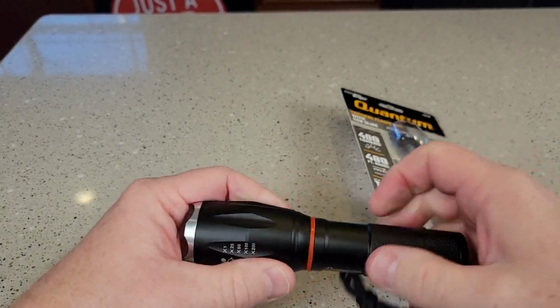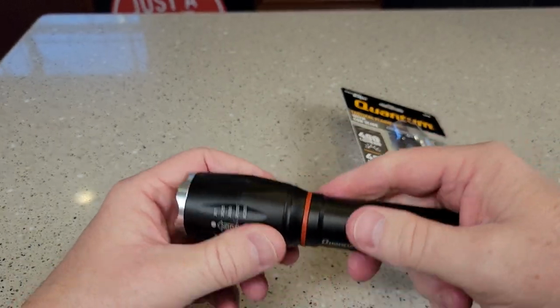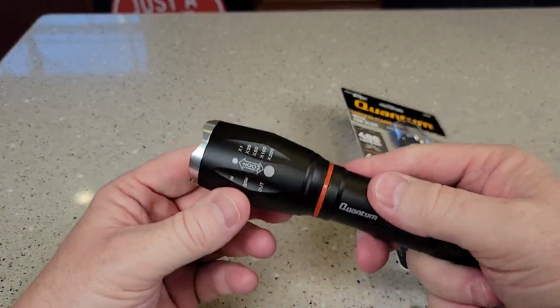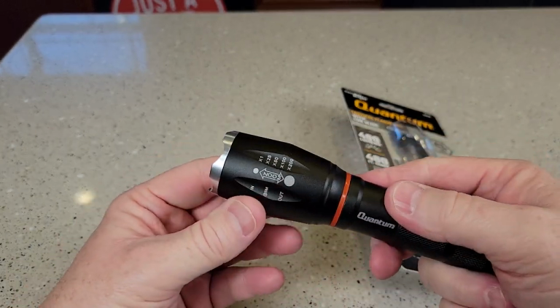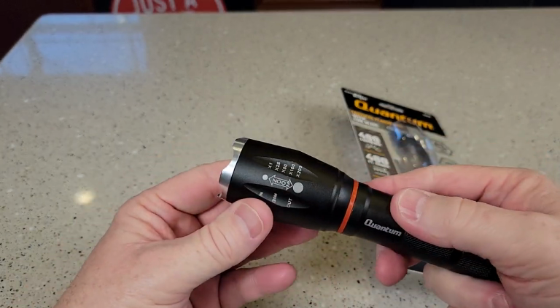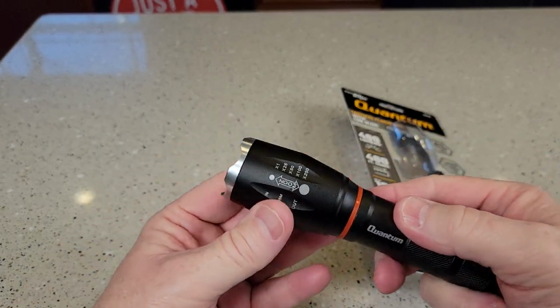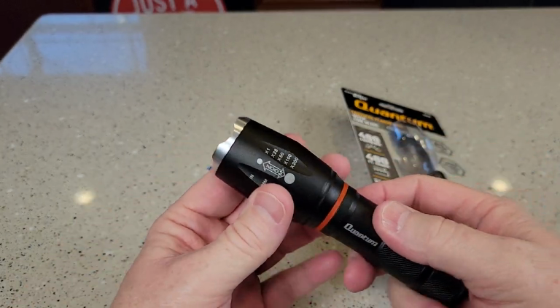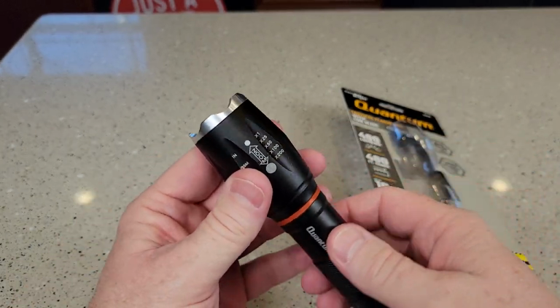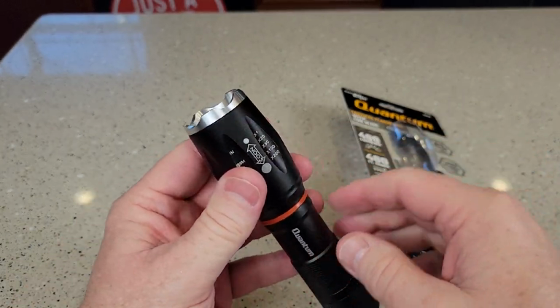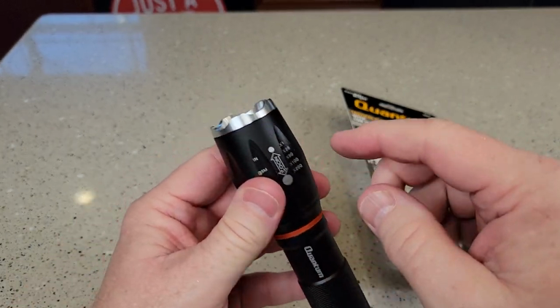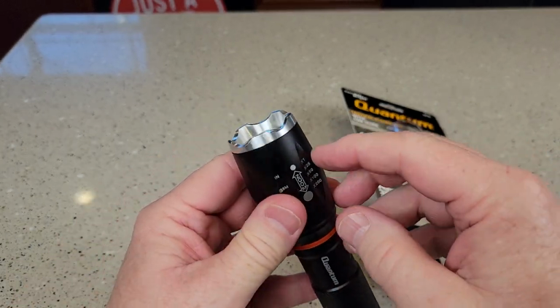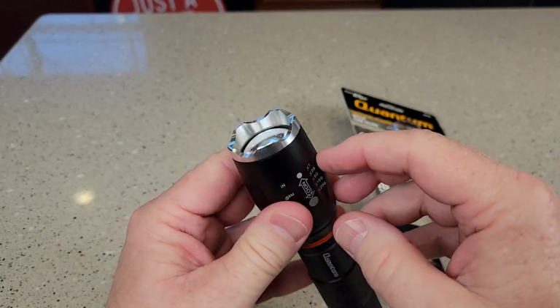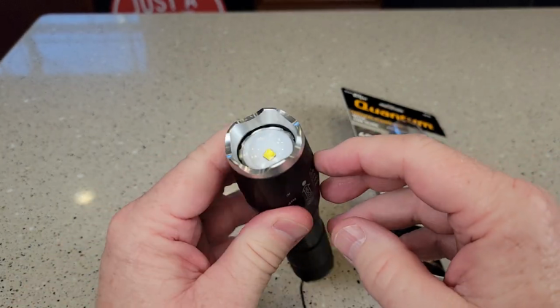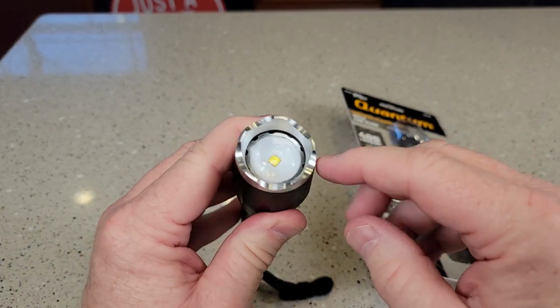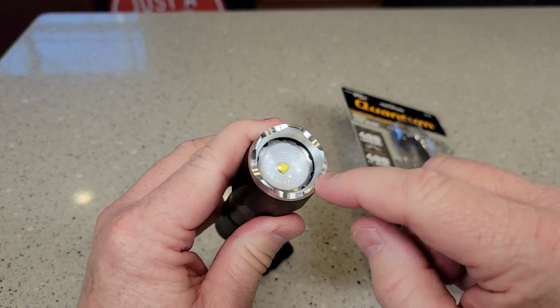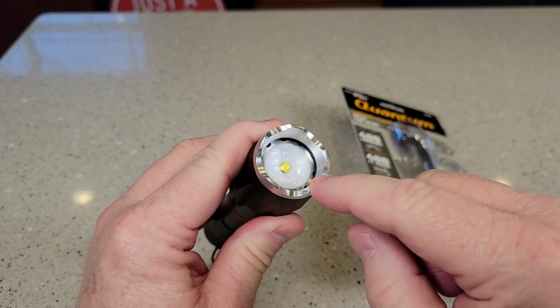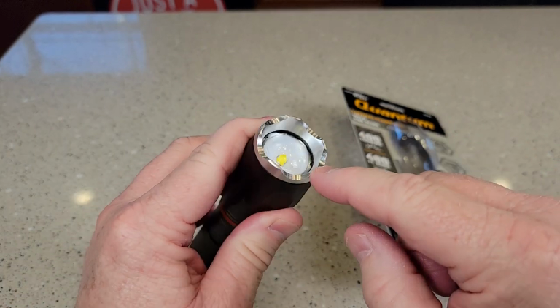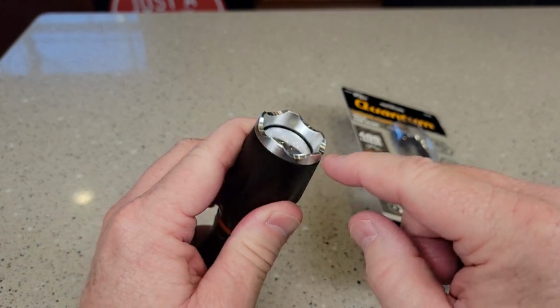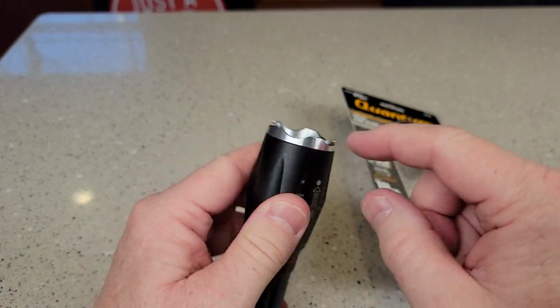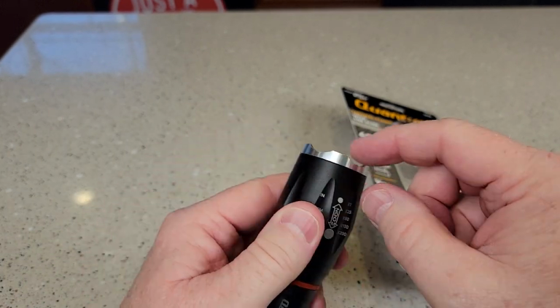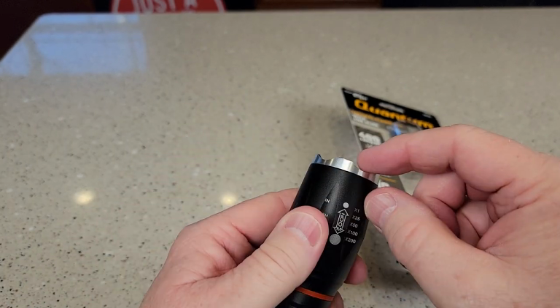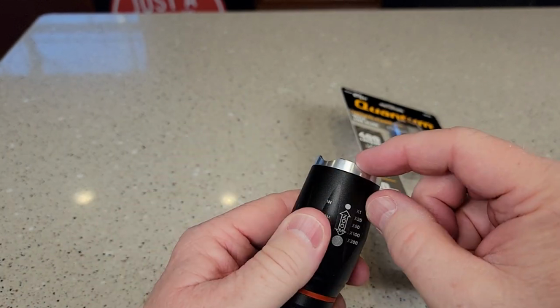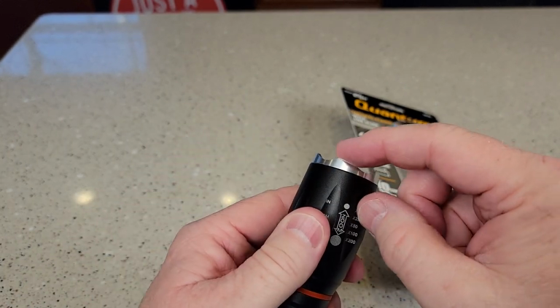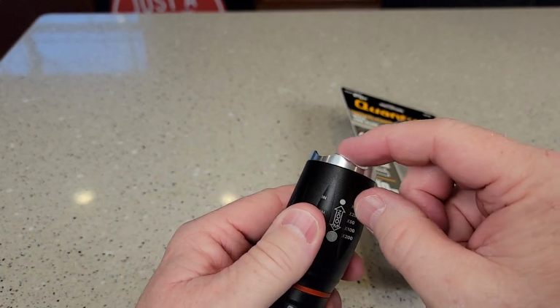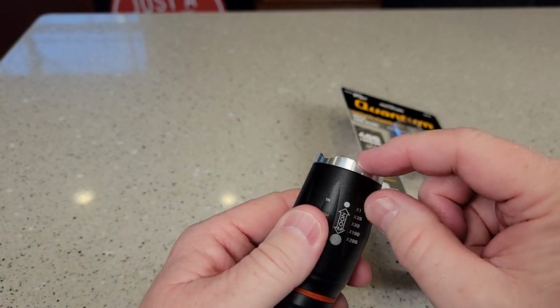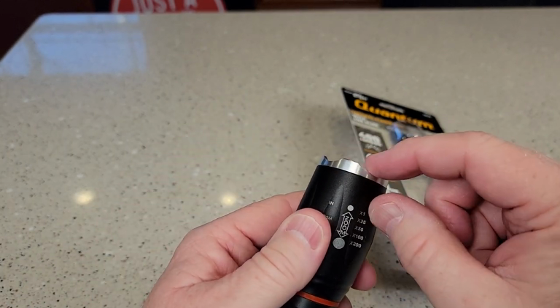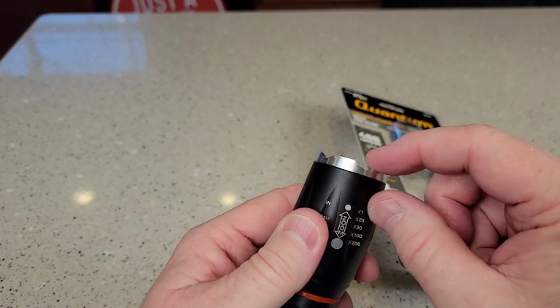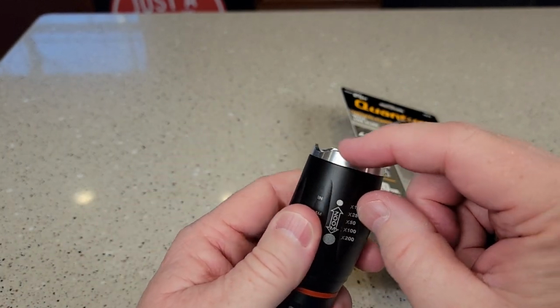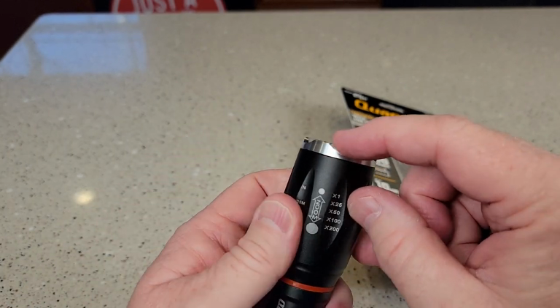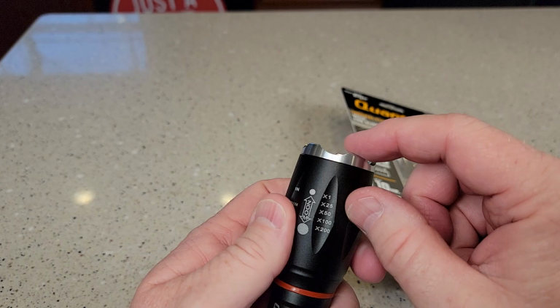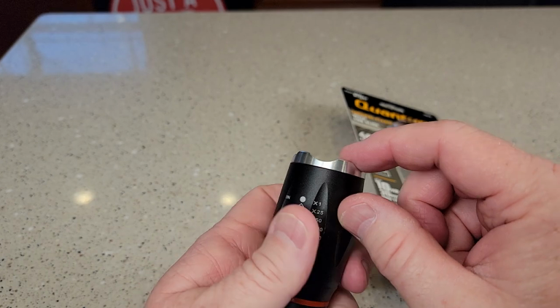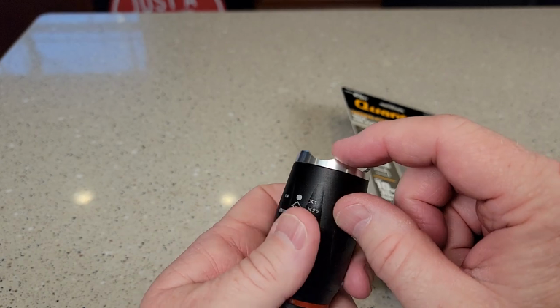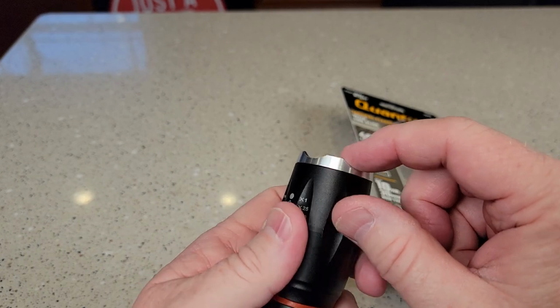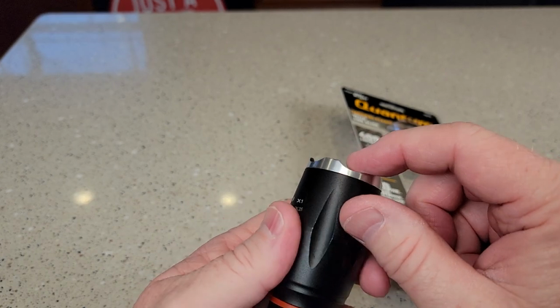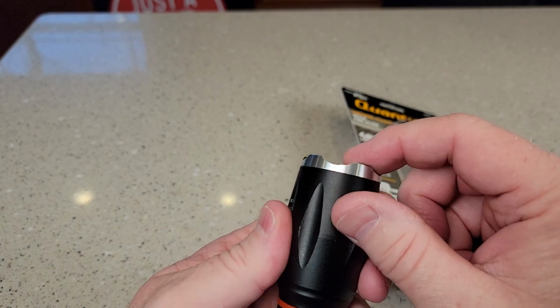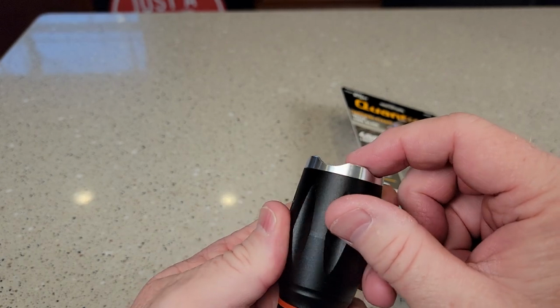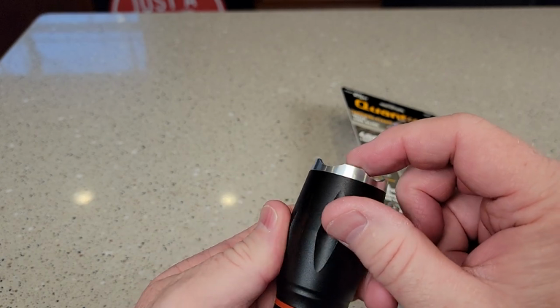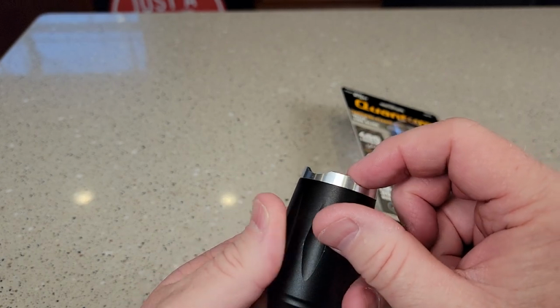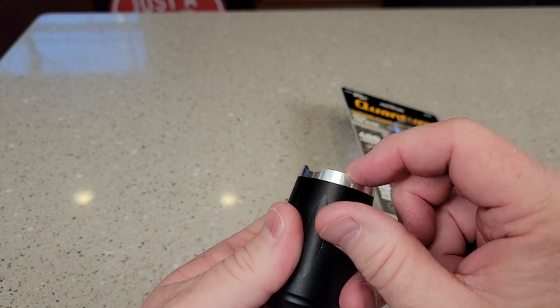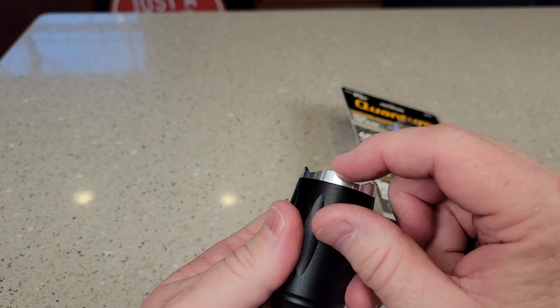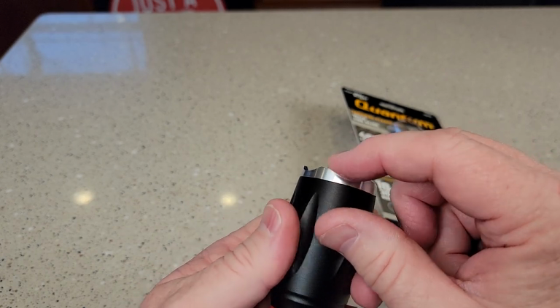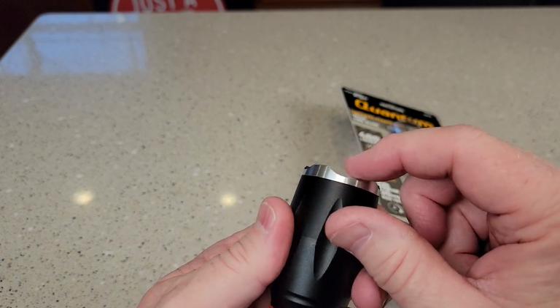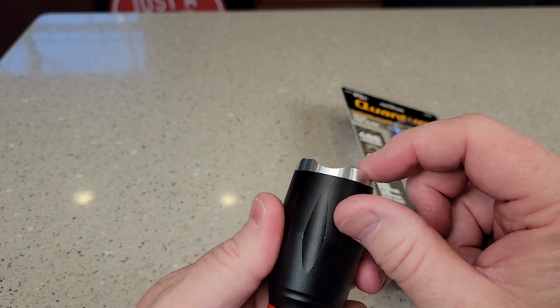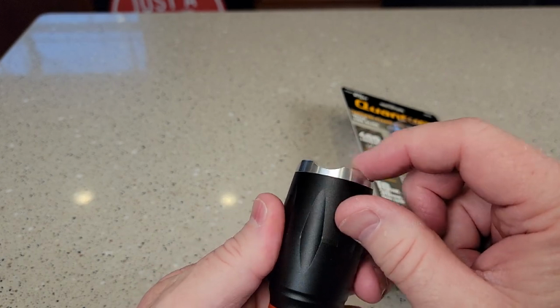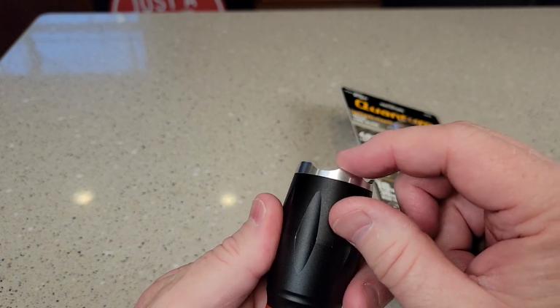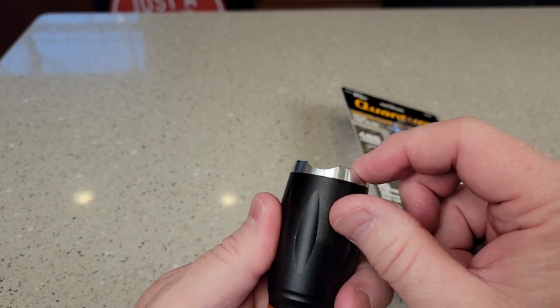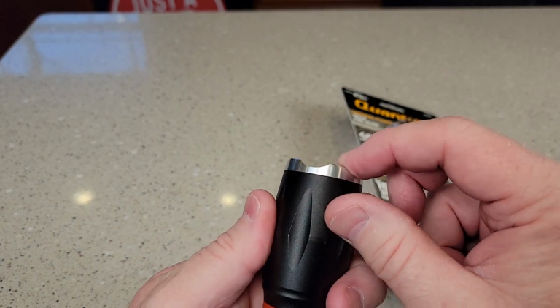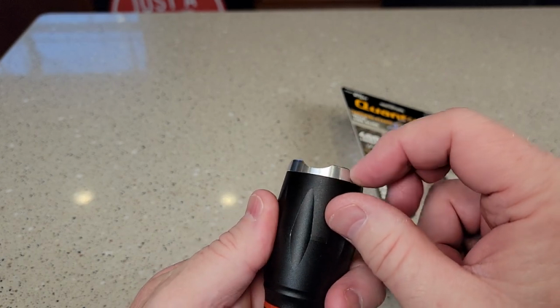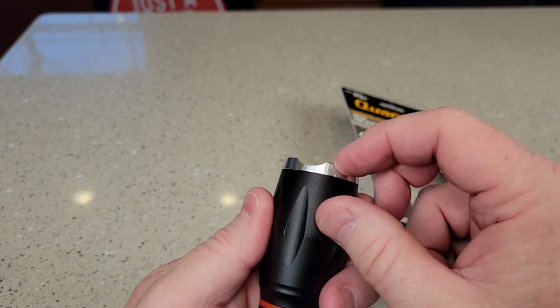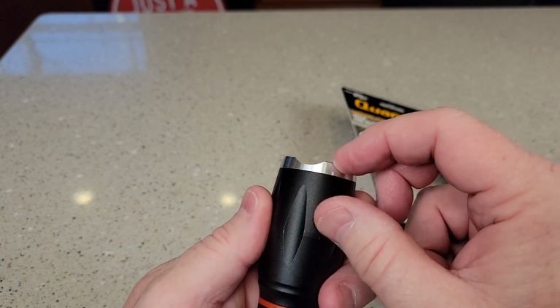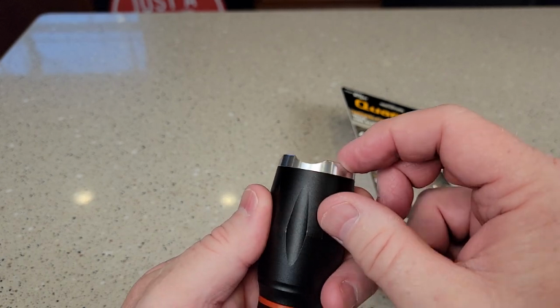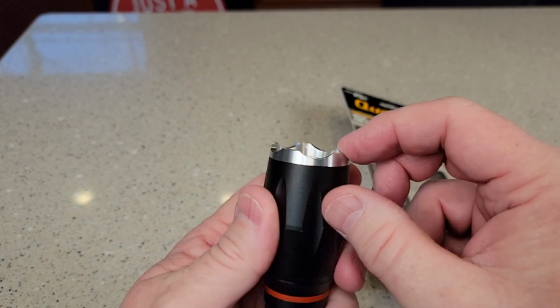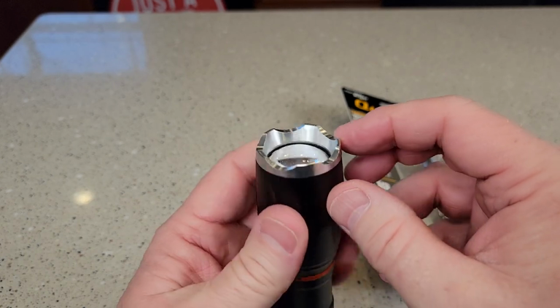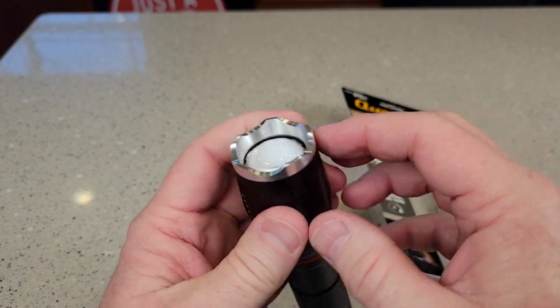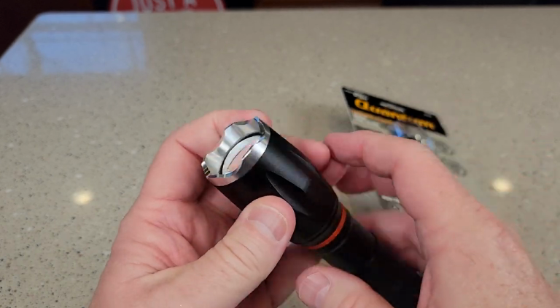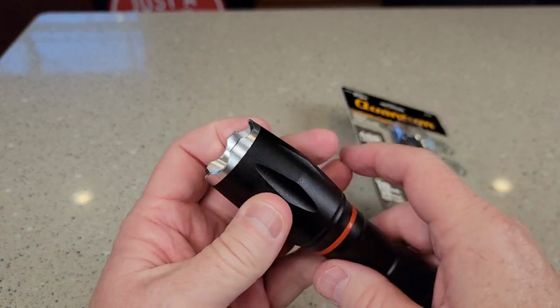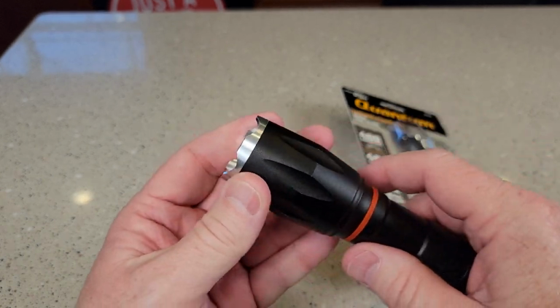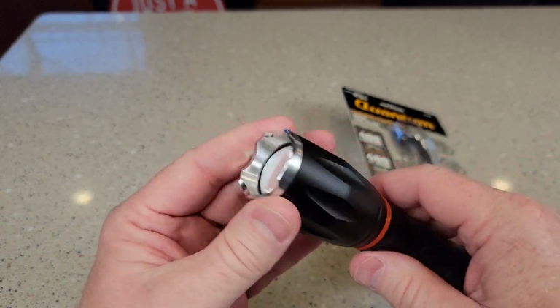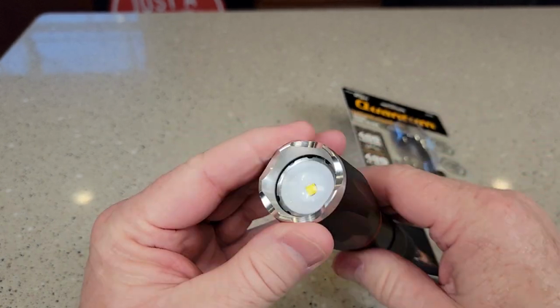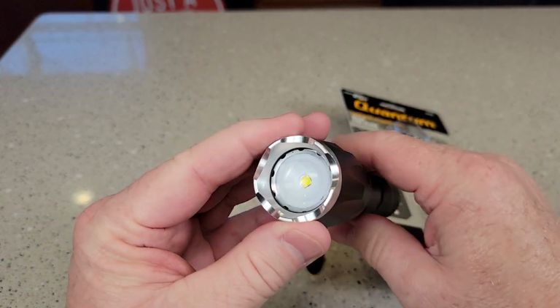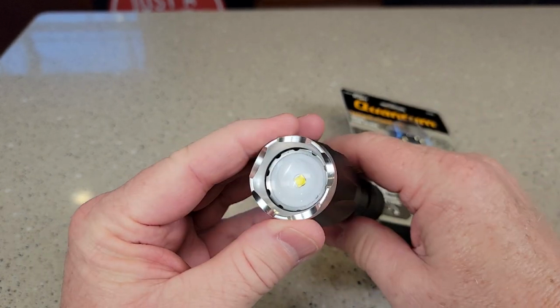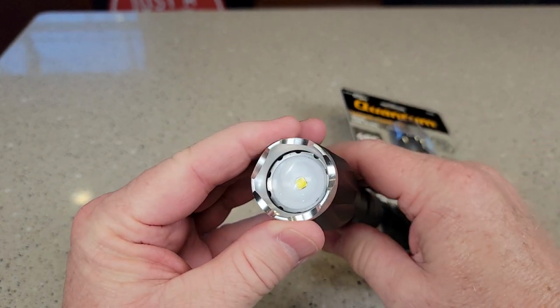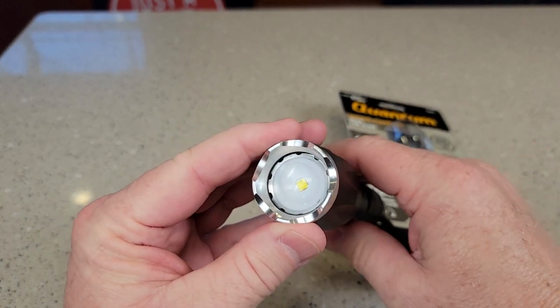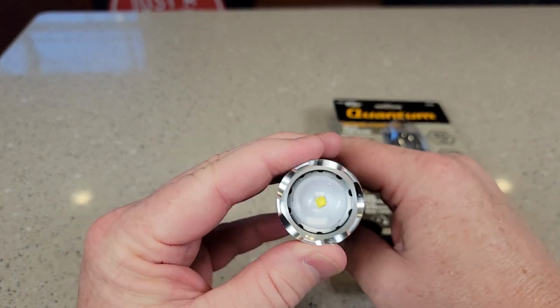It seems like it's built really nice. These are not super sharp edges right here, but they do have just a little bit of an edge to them.